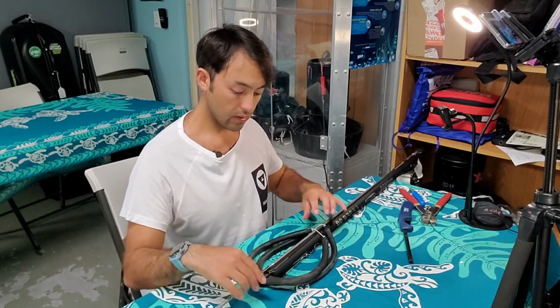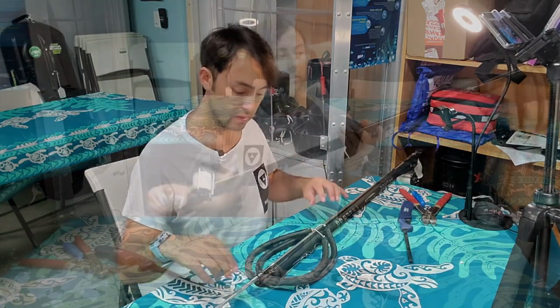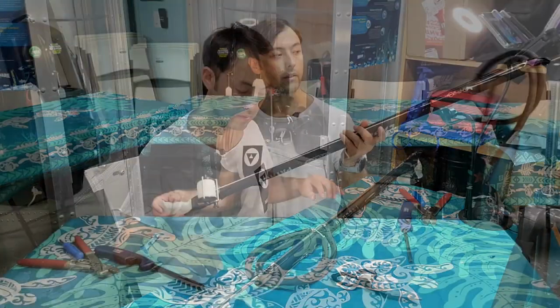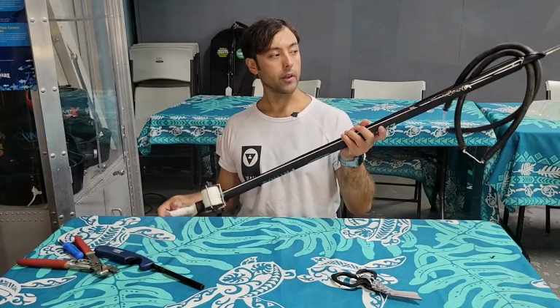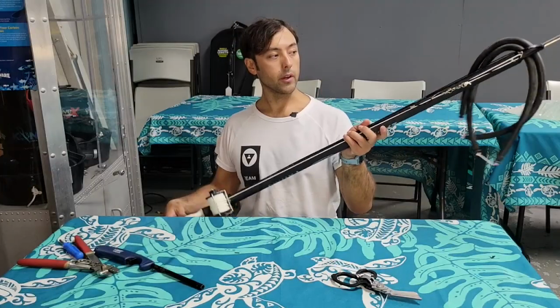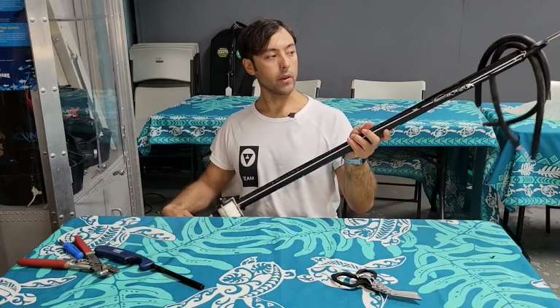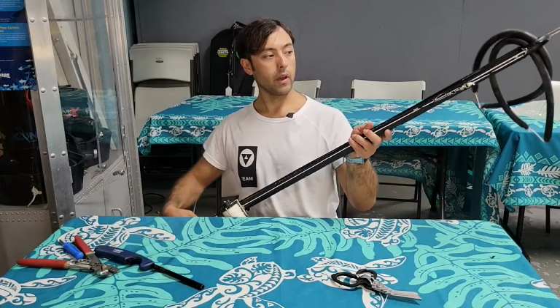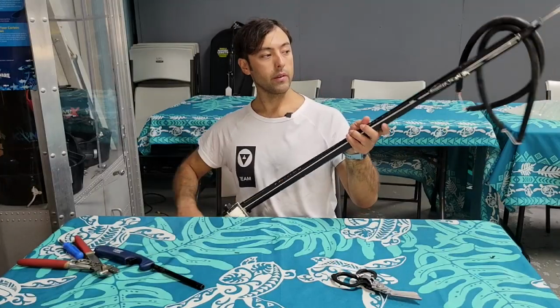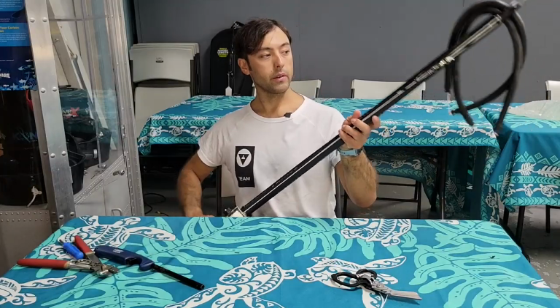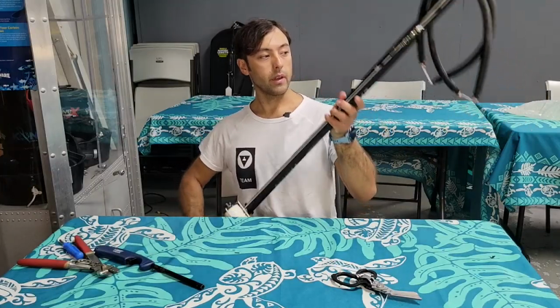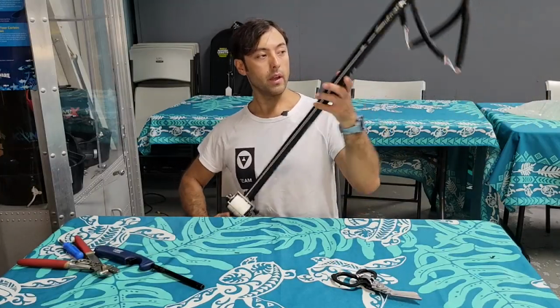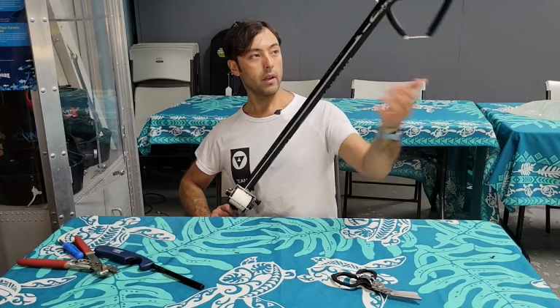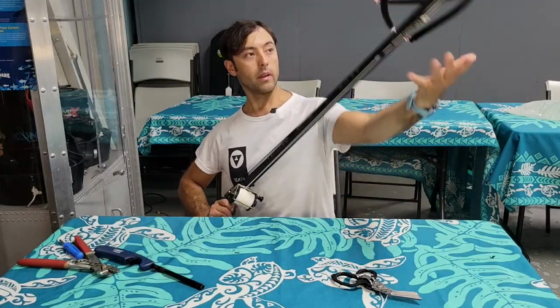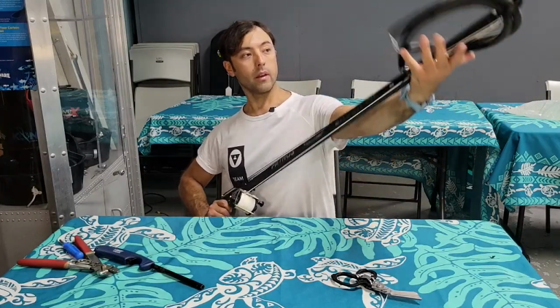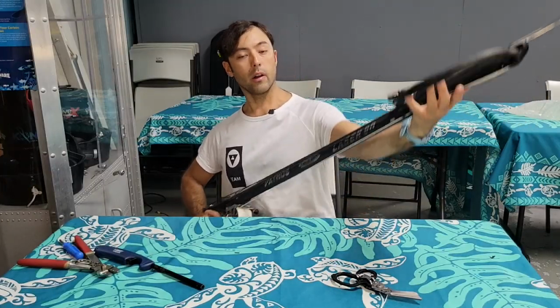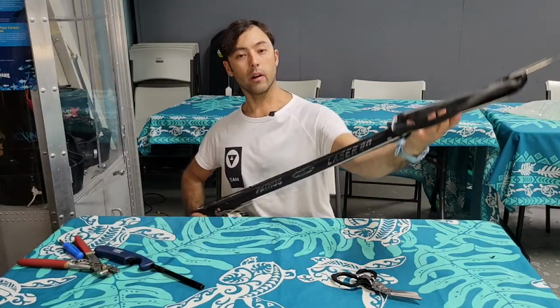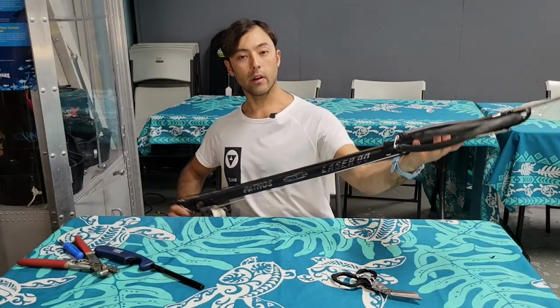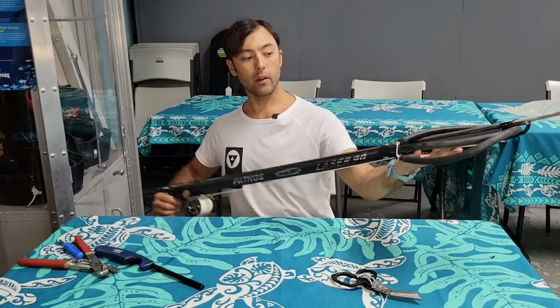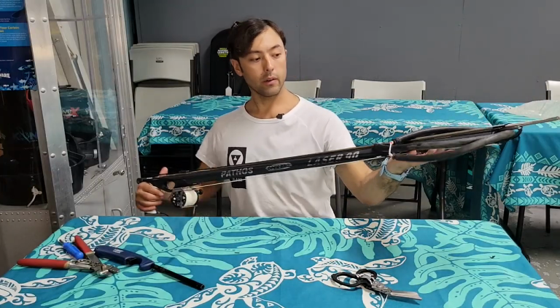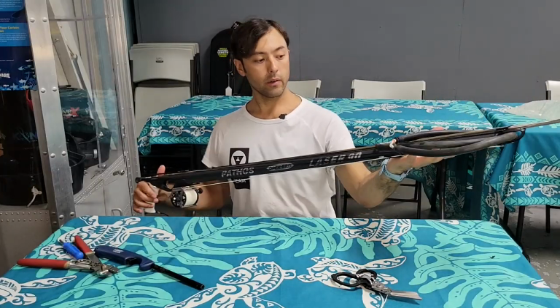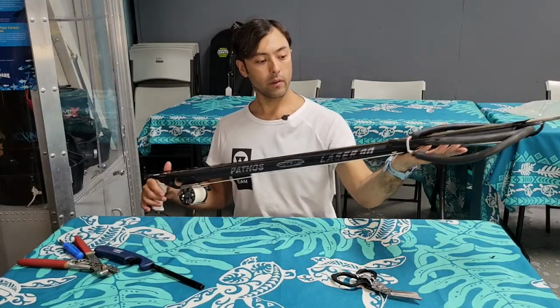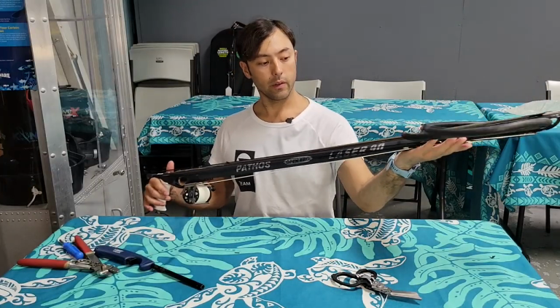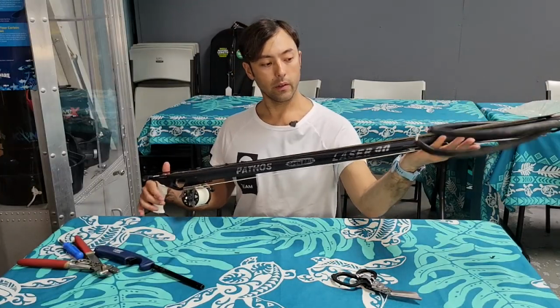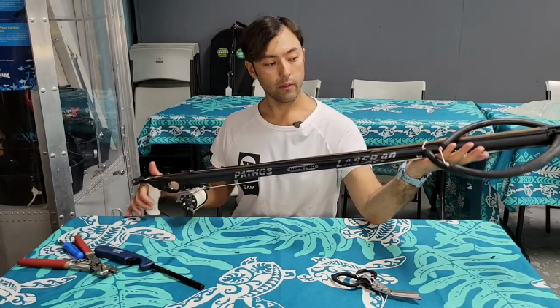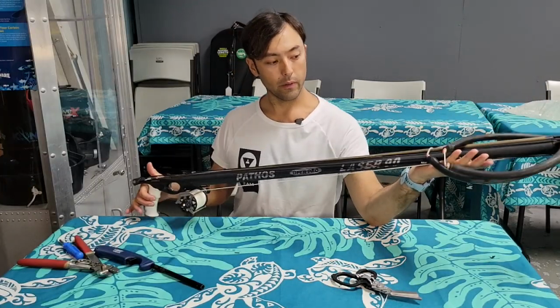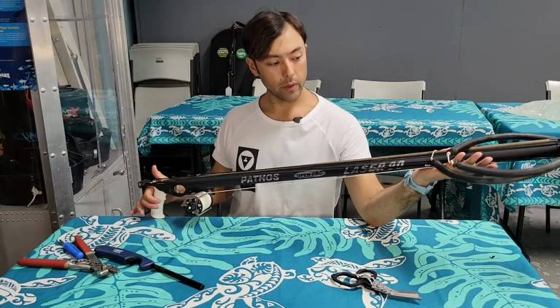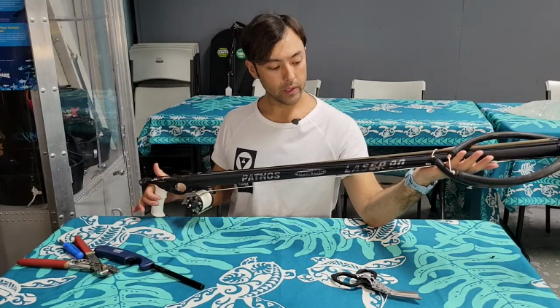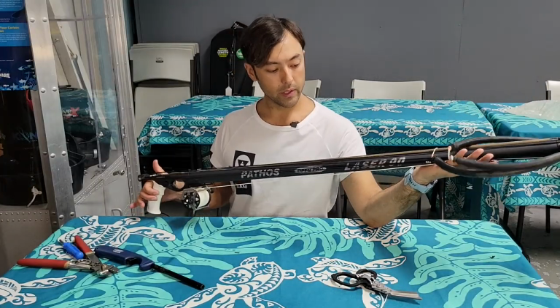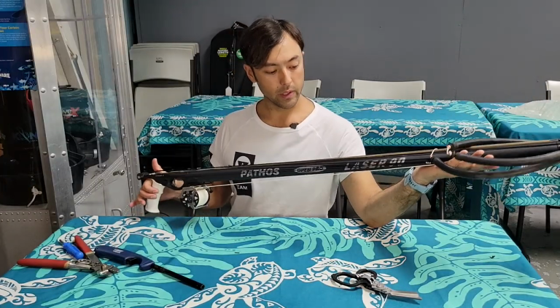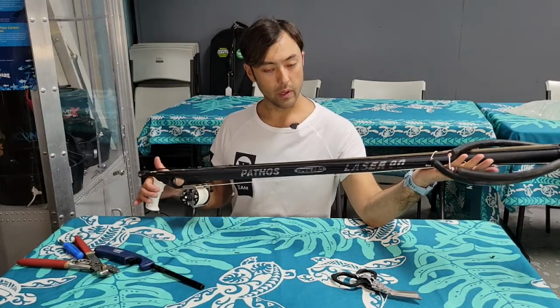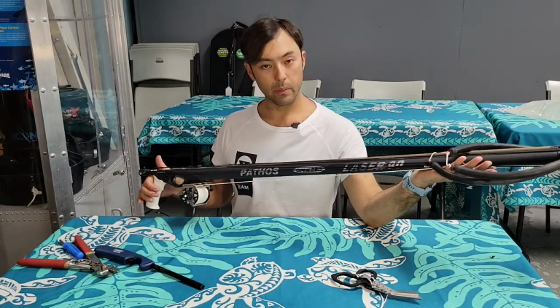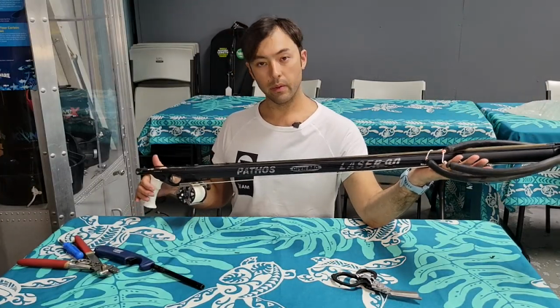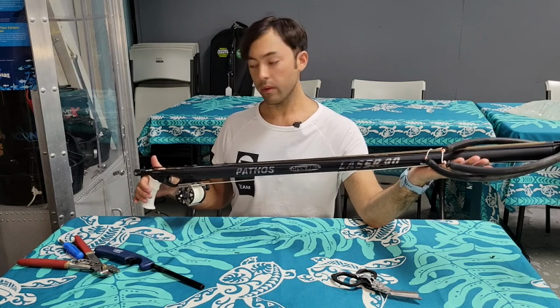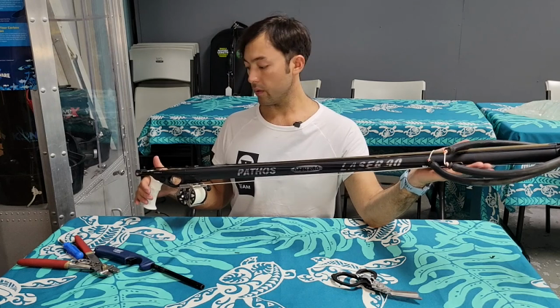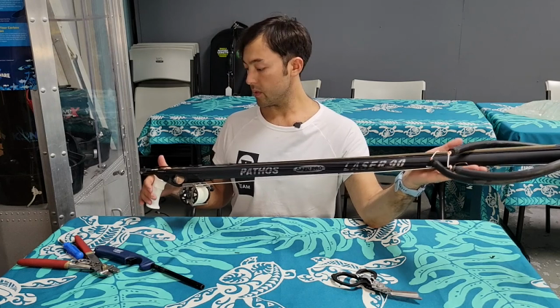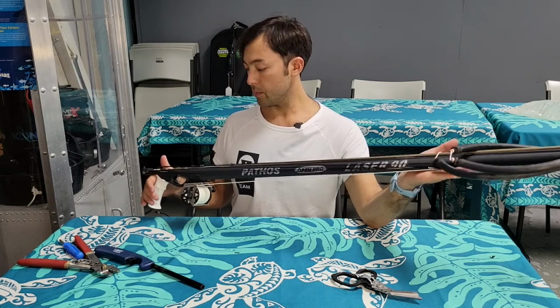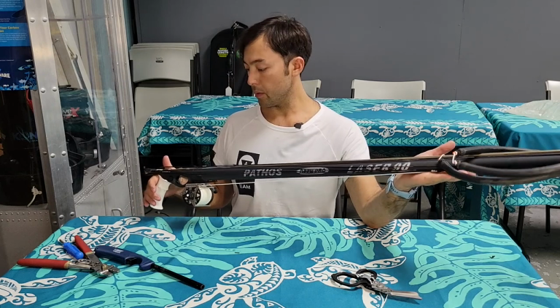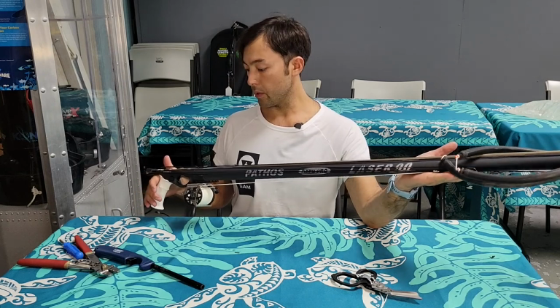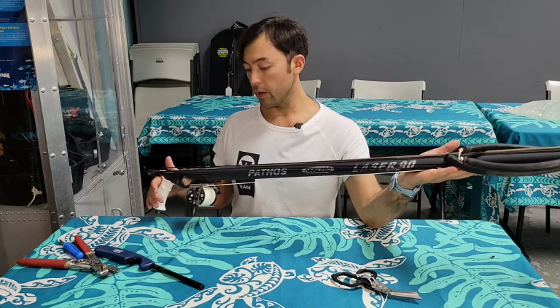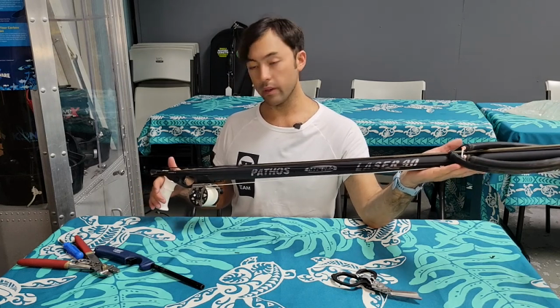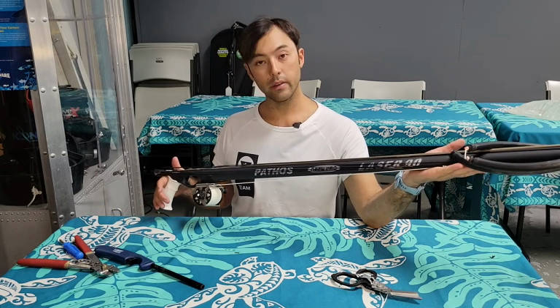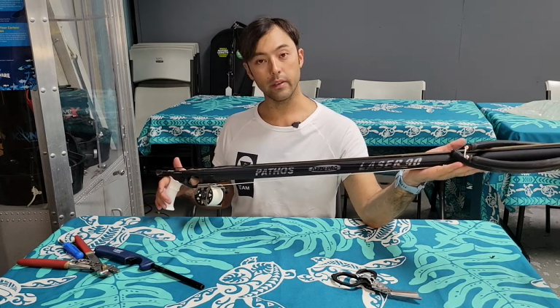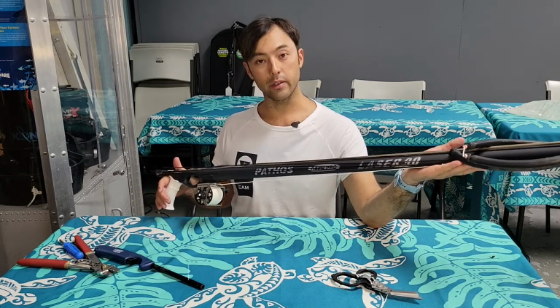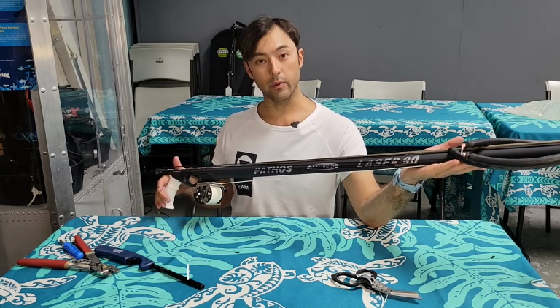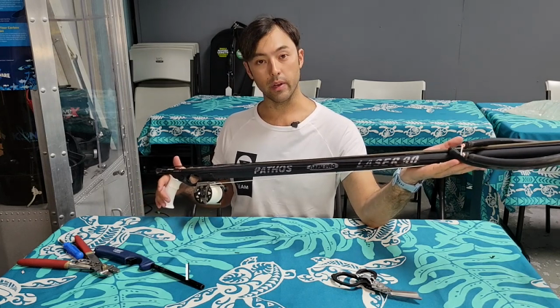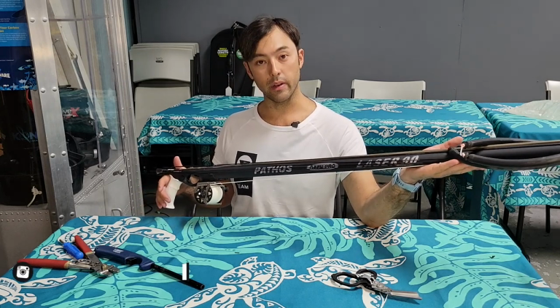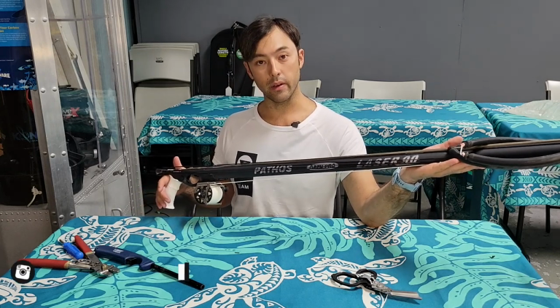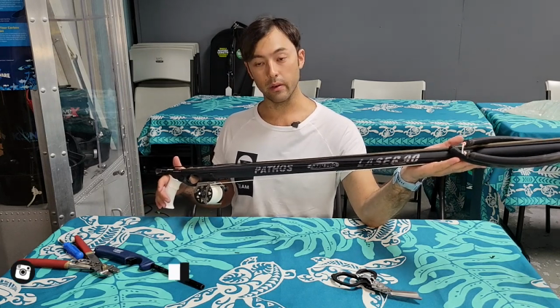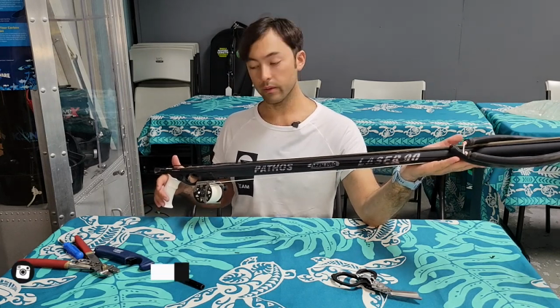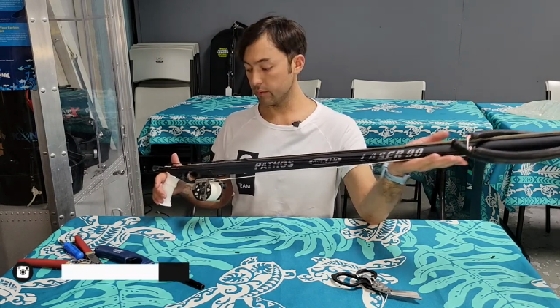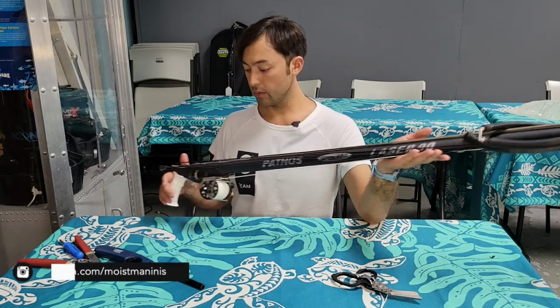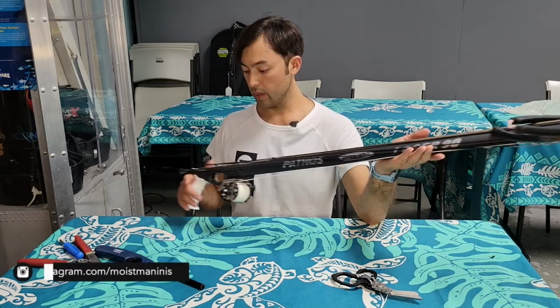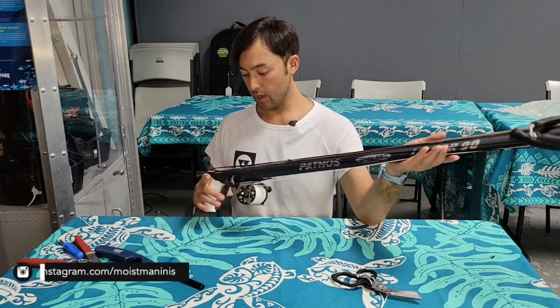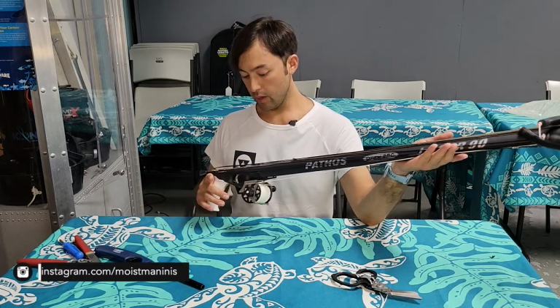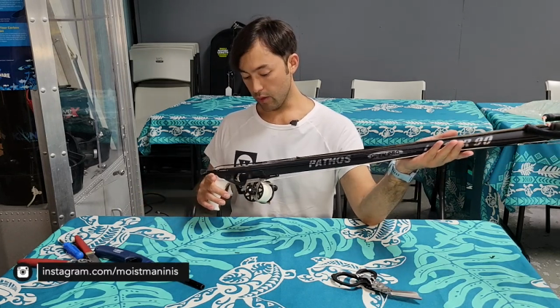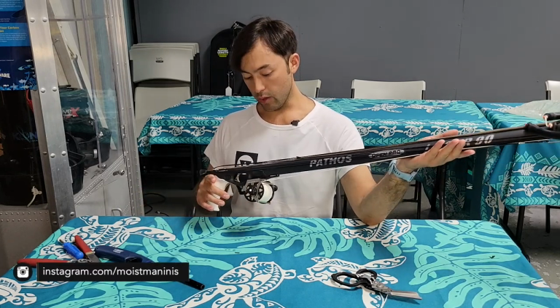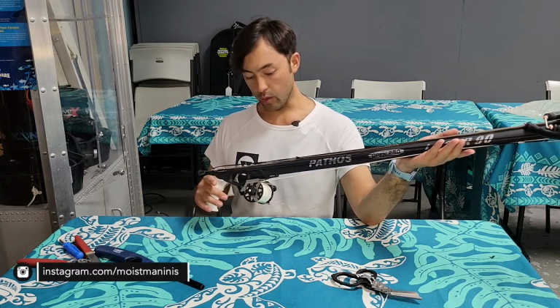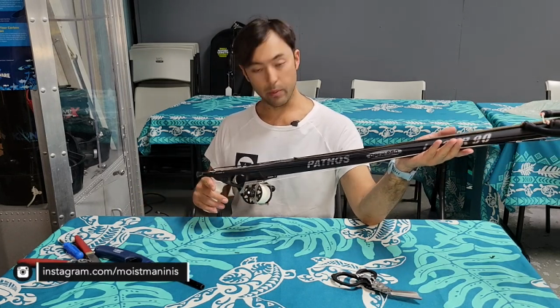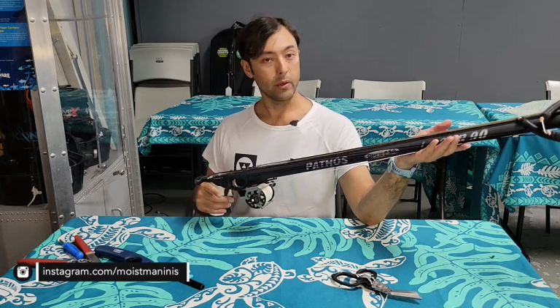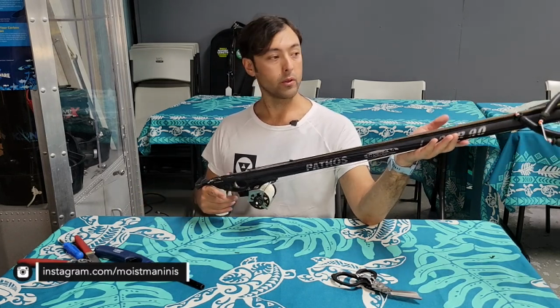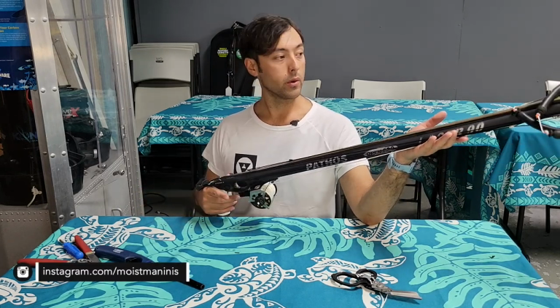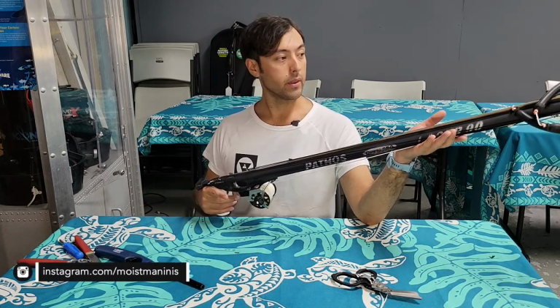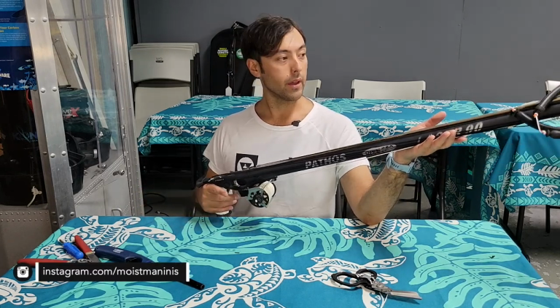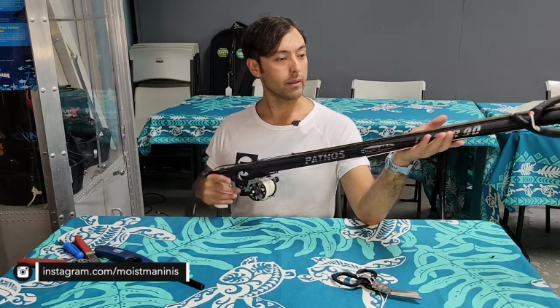There you have it. Our fully set up spear gun is ready to go. I hope you enjoyed that — hopefully we can go get some fish.